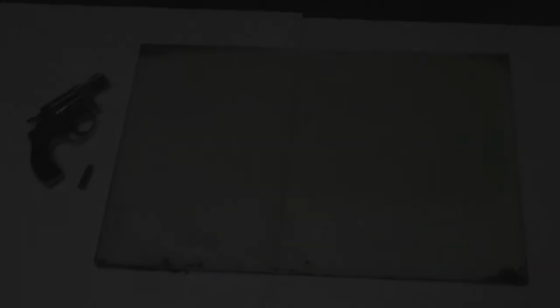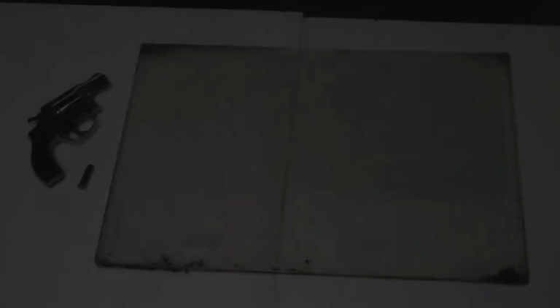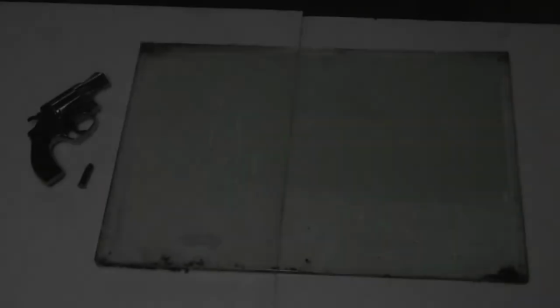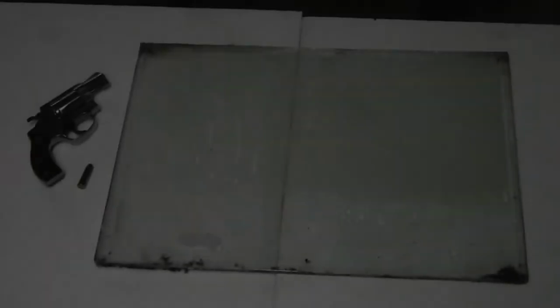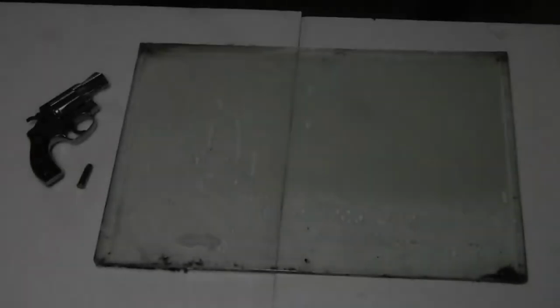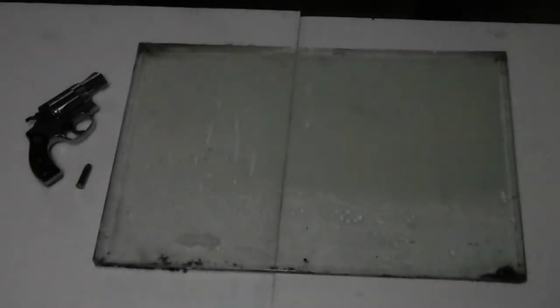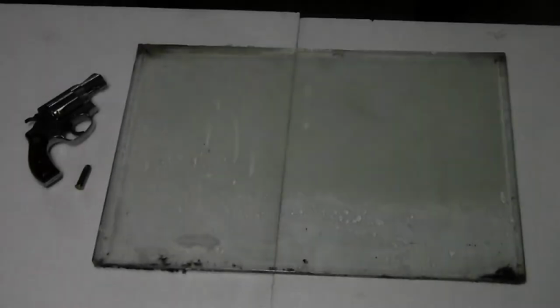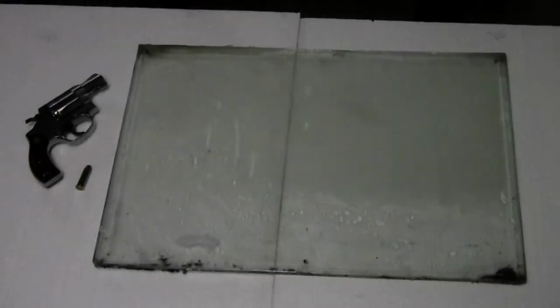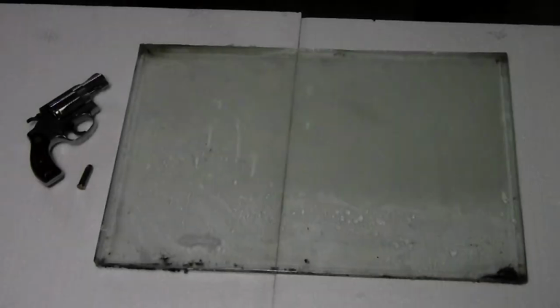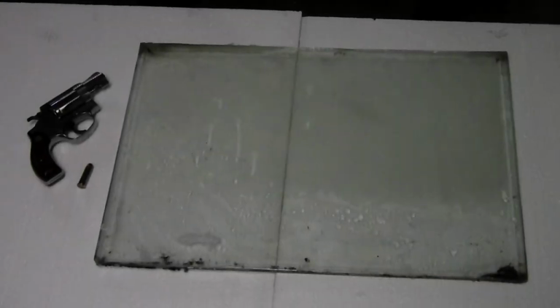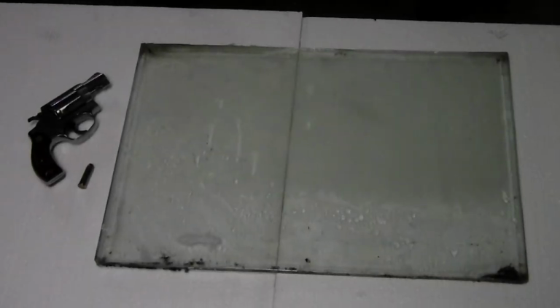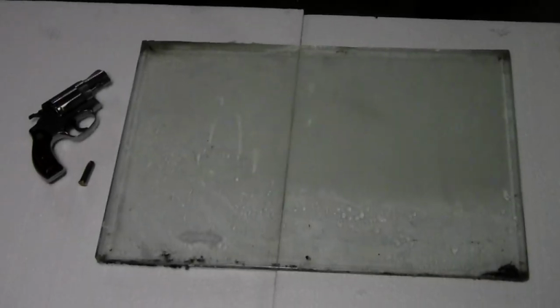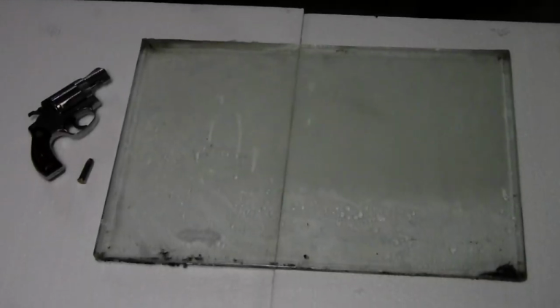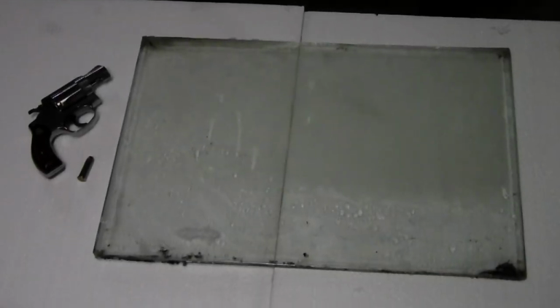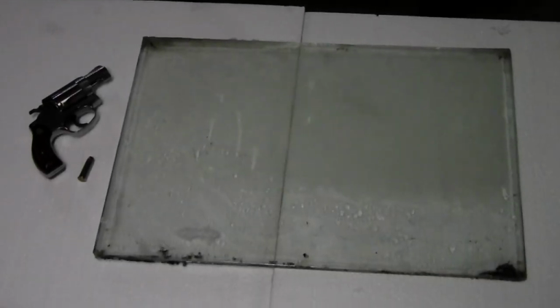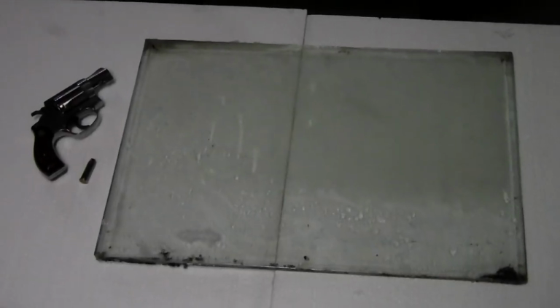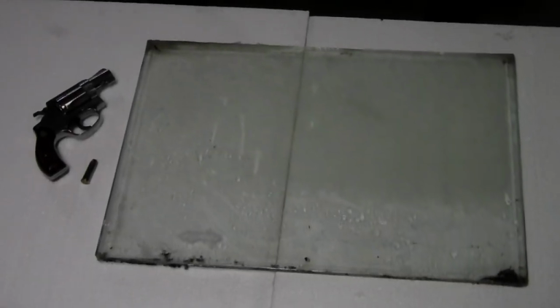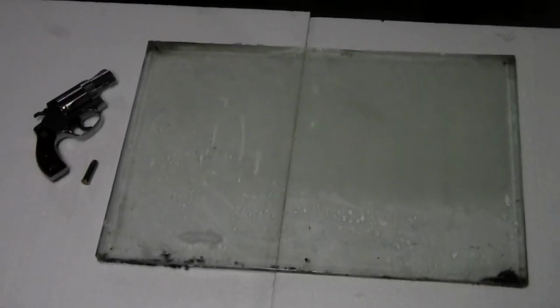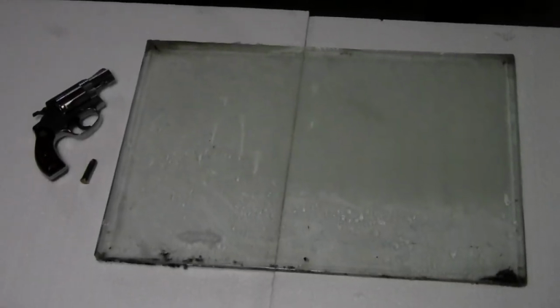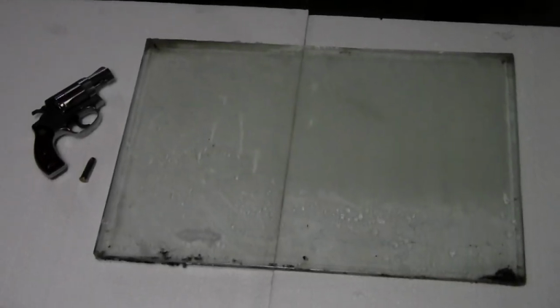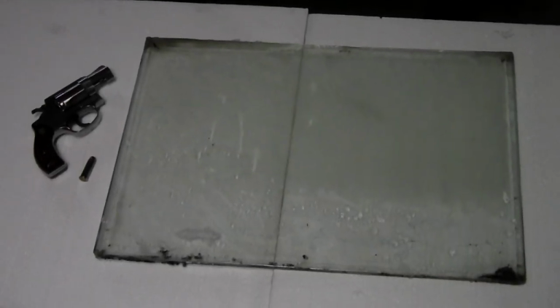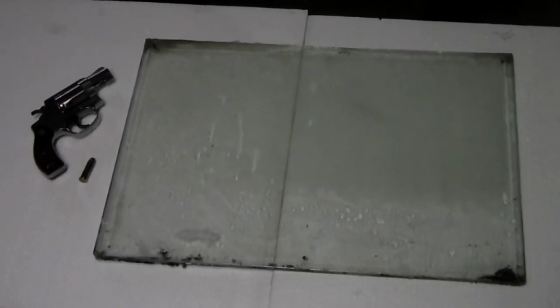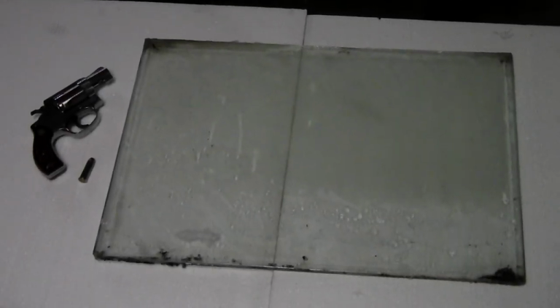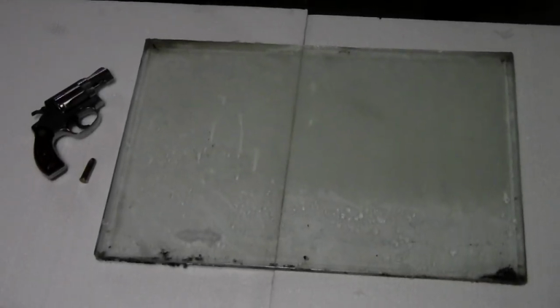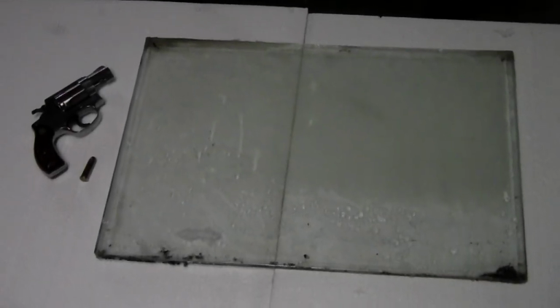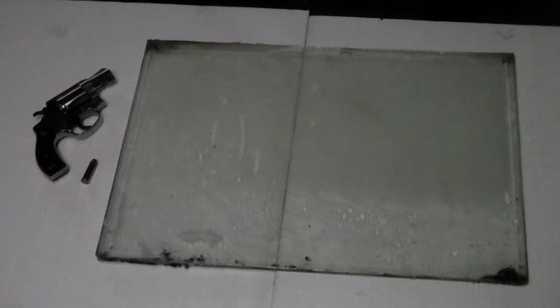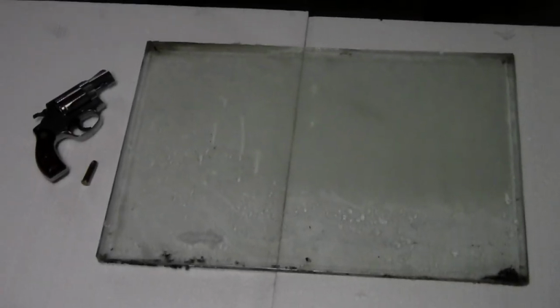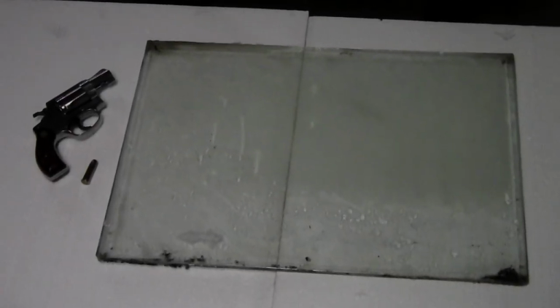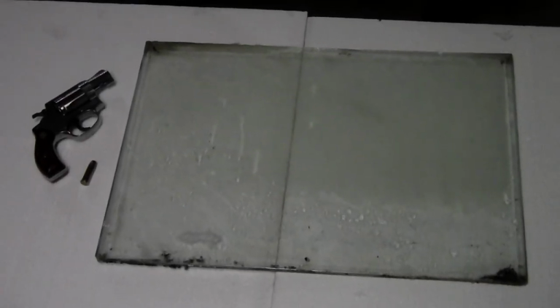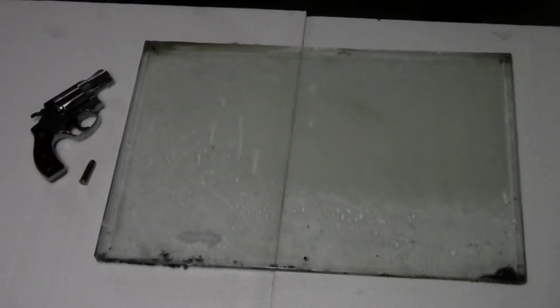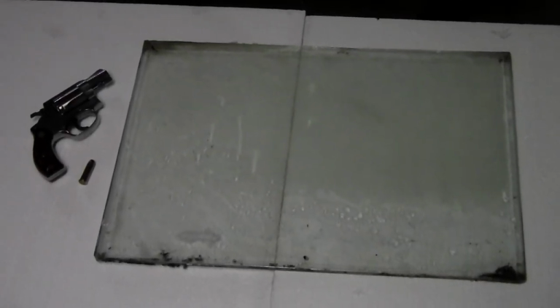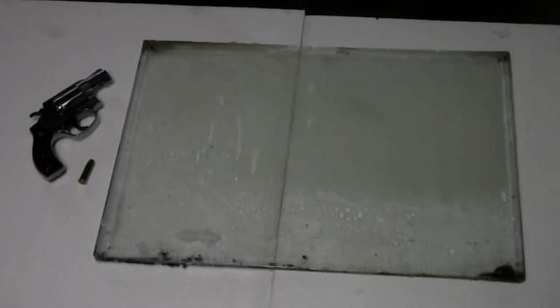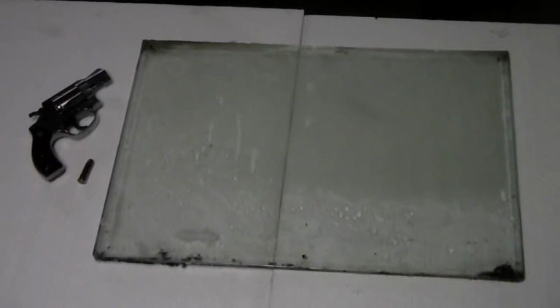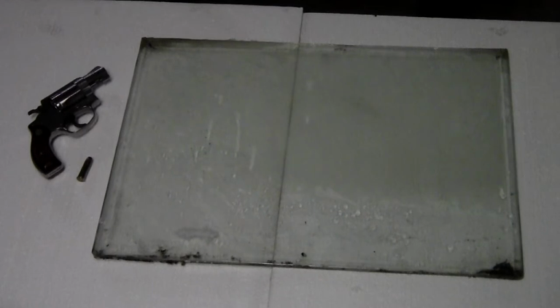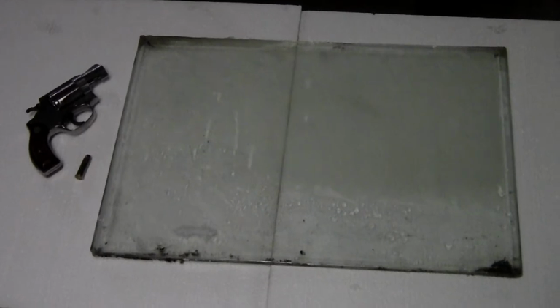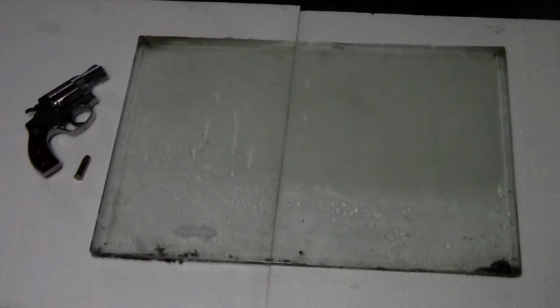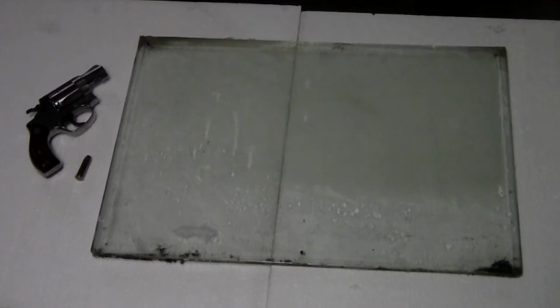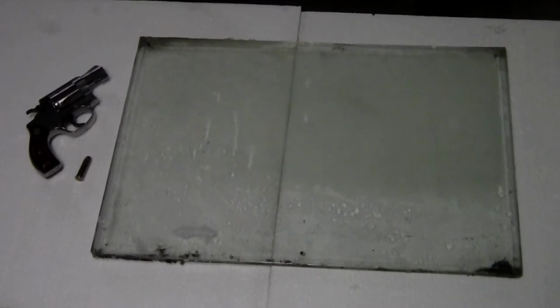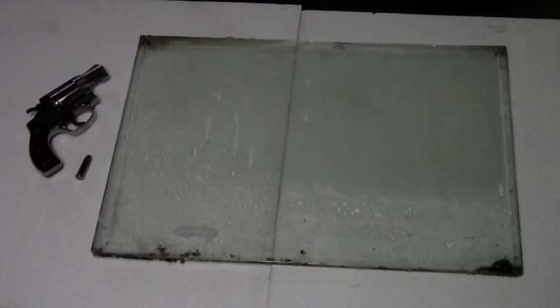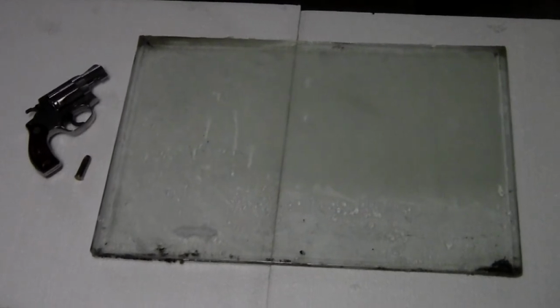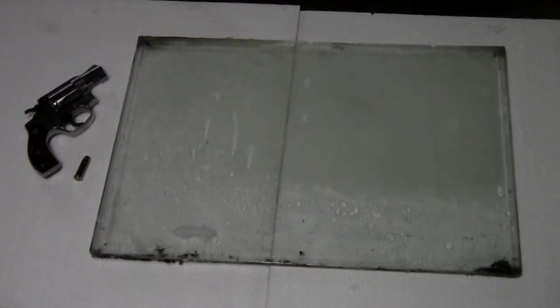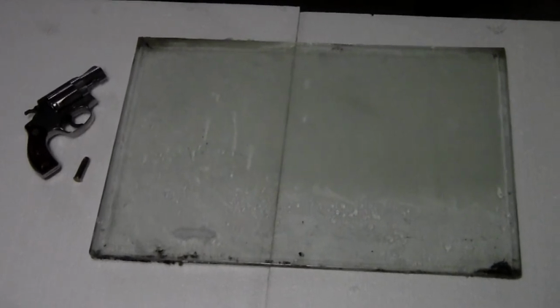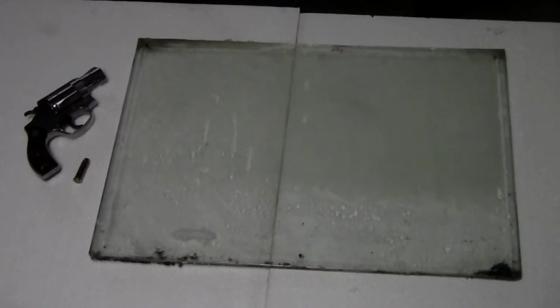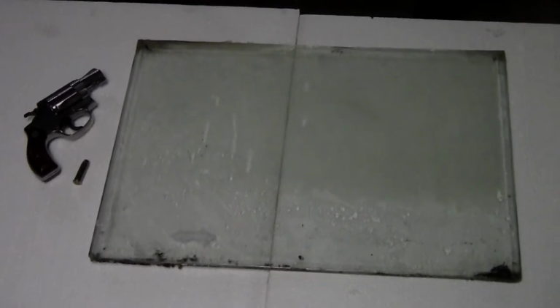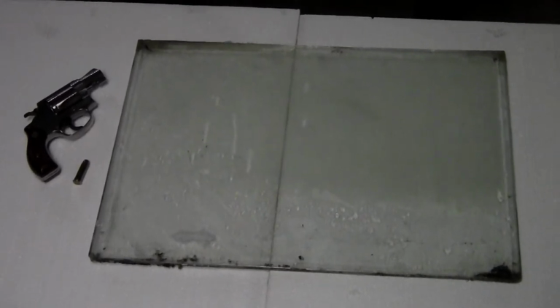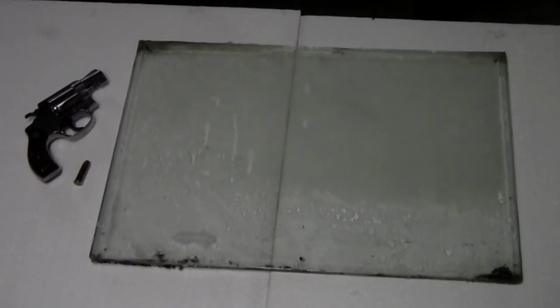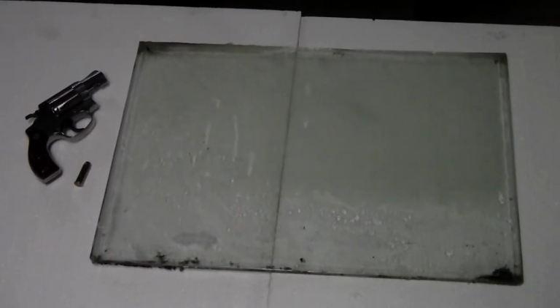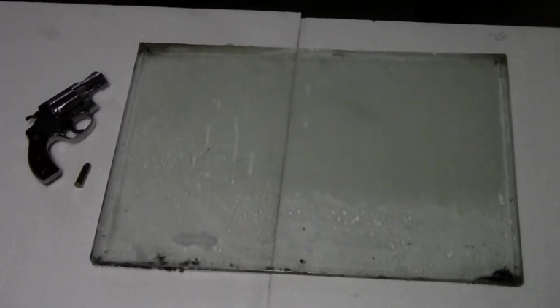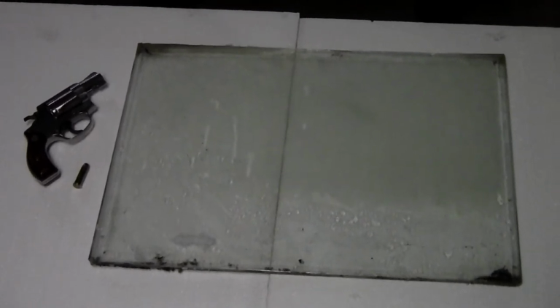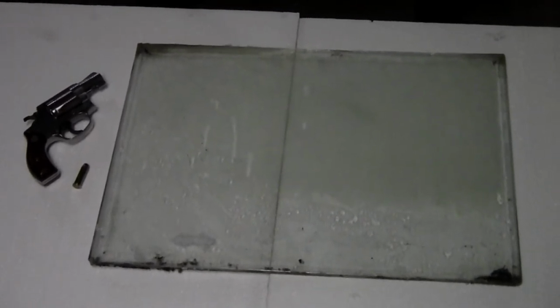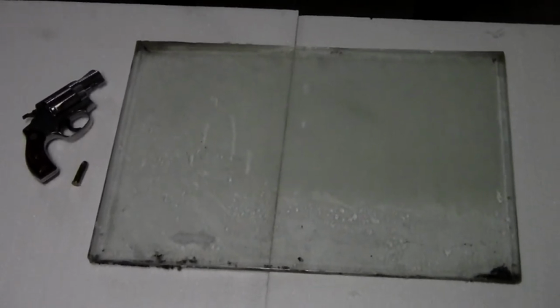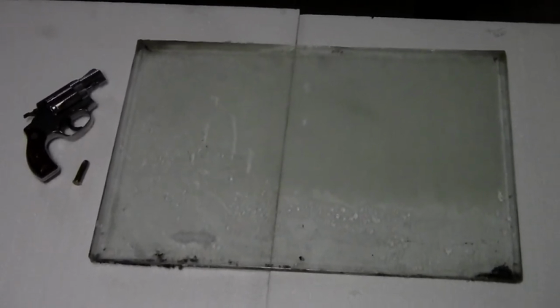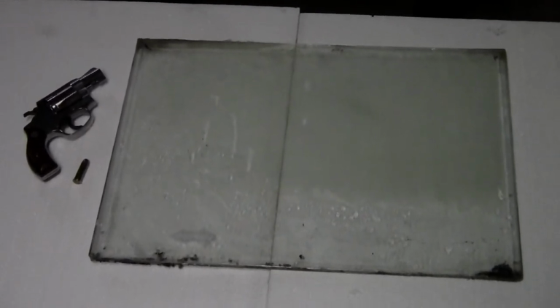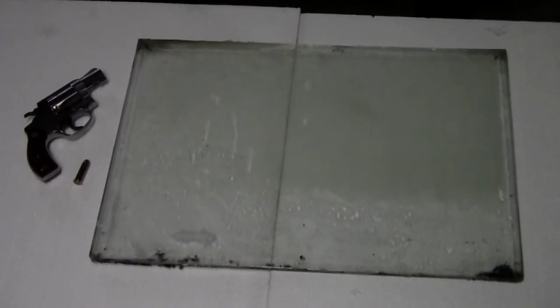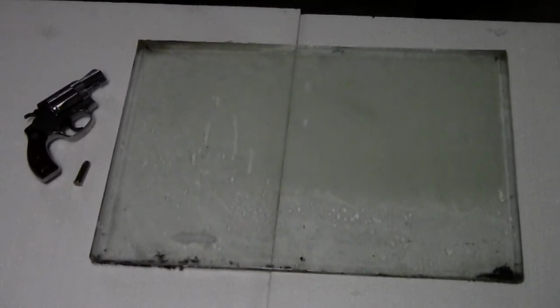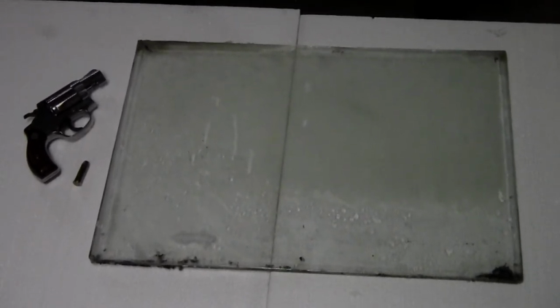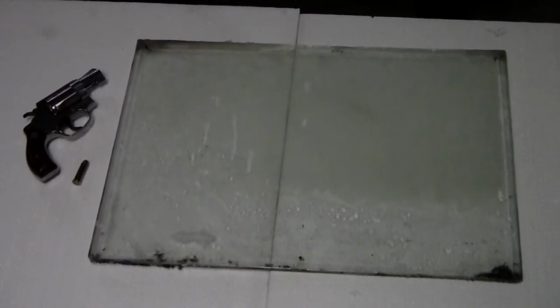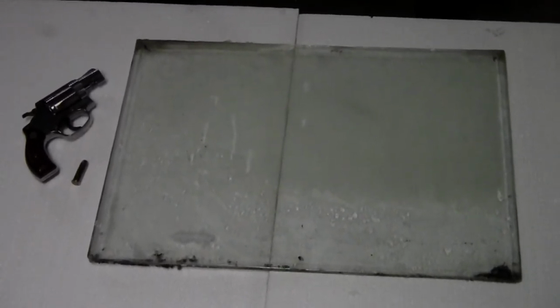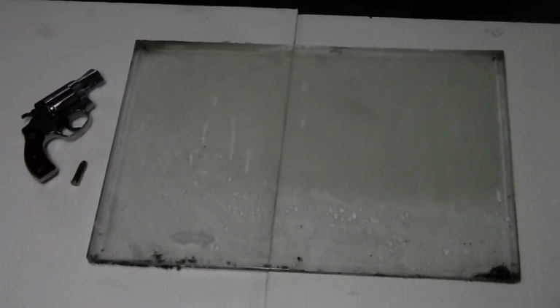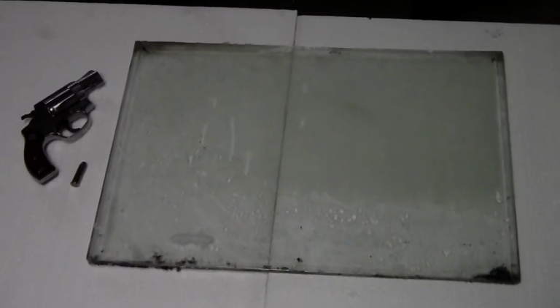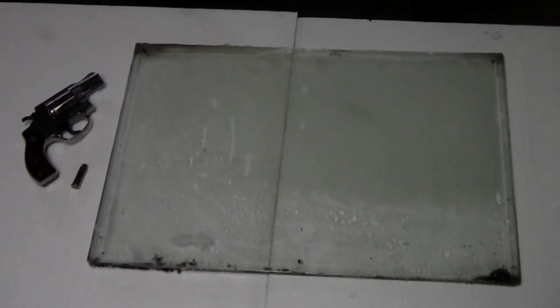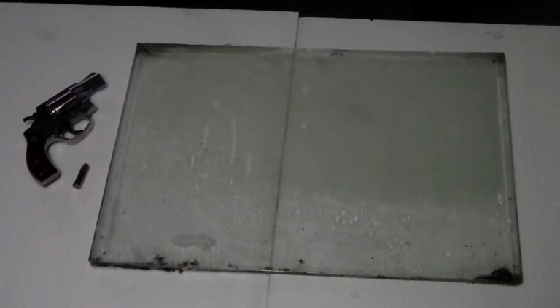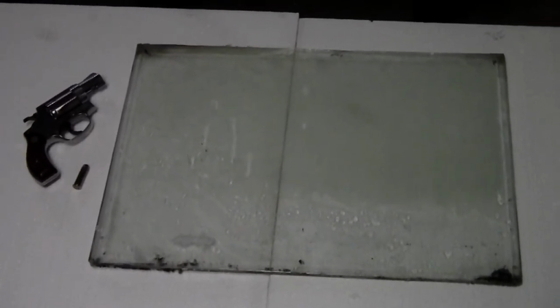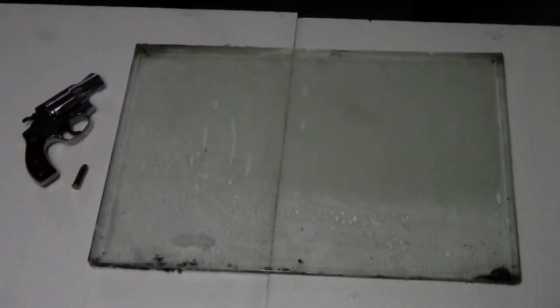Good afternoon everybody, this is Steve with Federal Military Parts. Today we're going to talk about the ballistic protection of OEM Humvee glass.